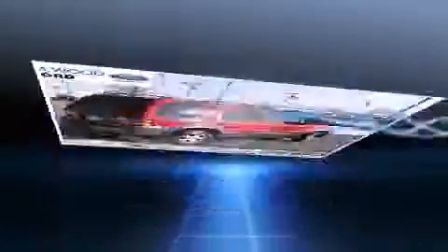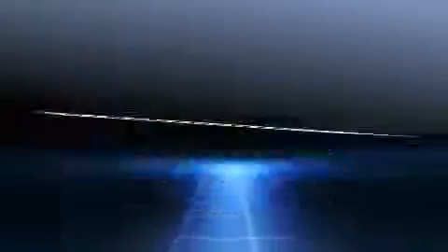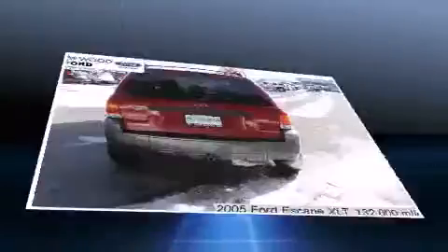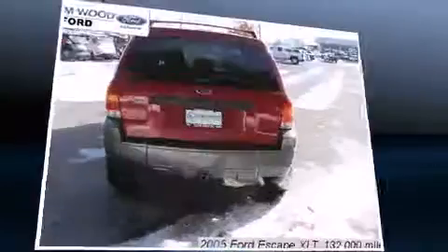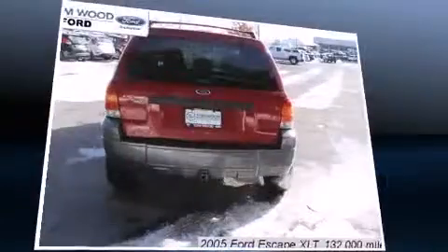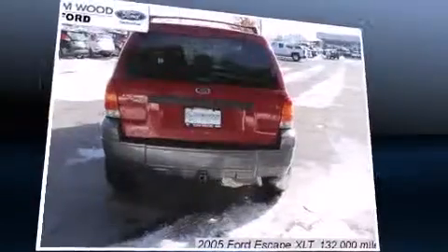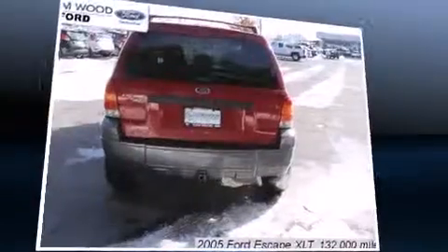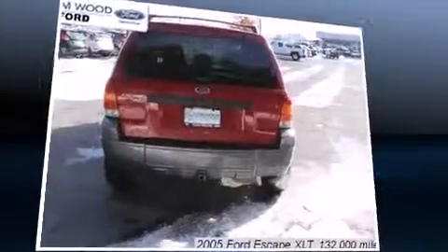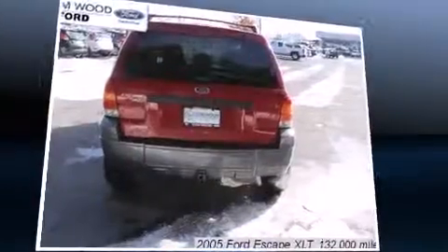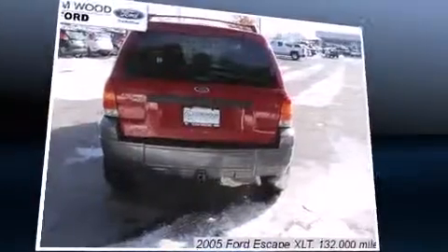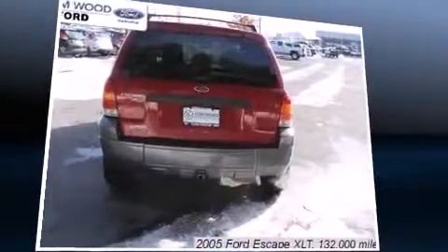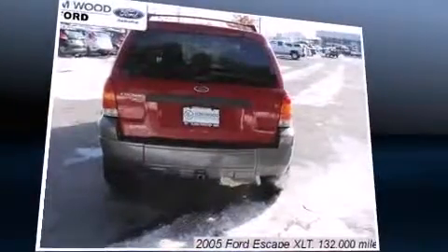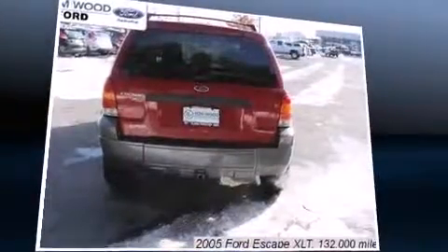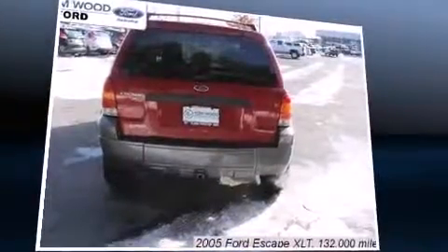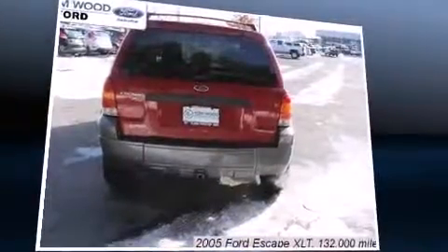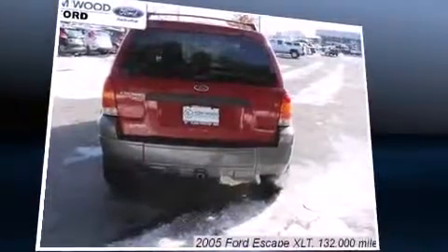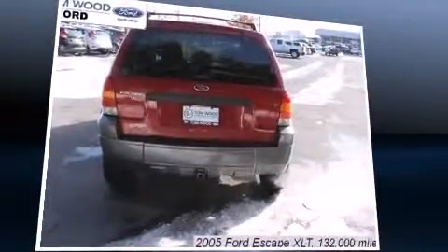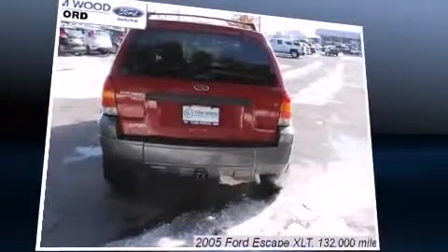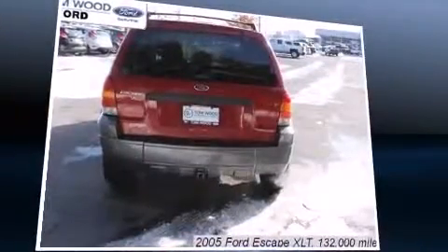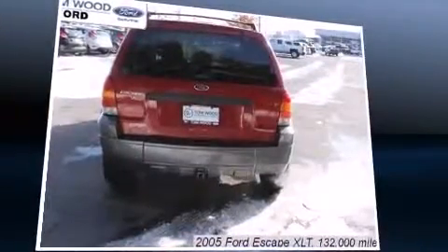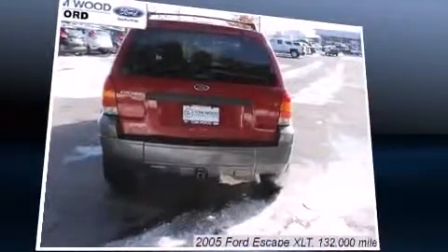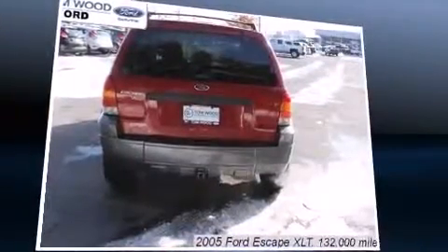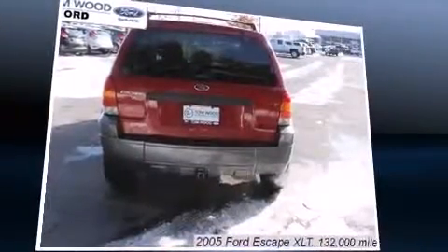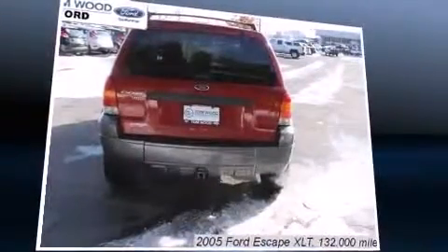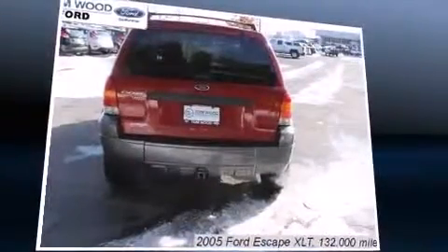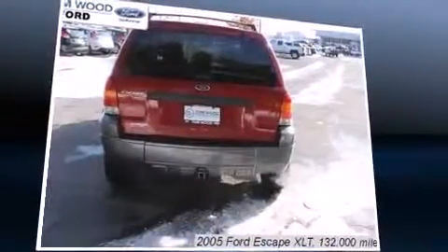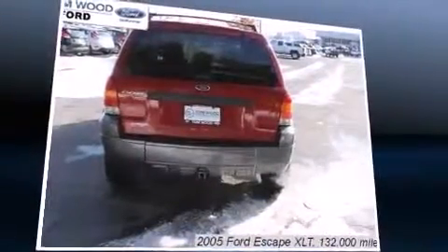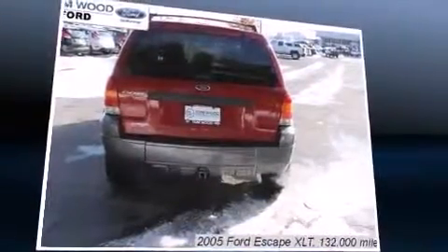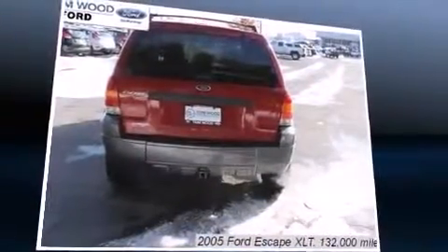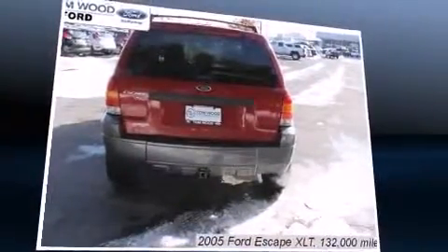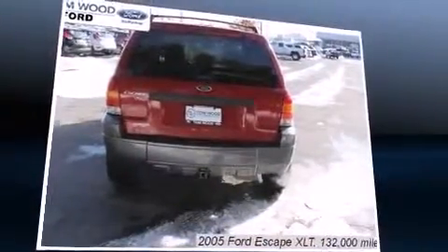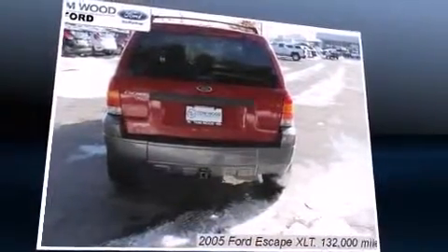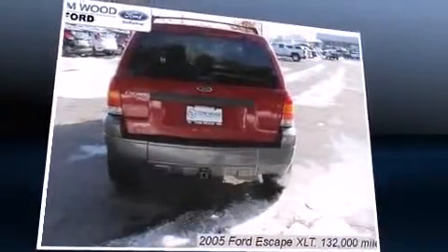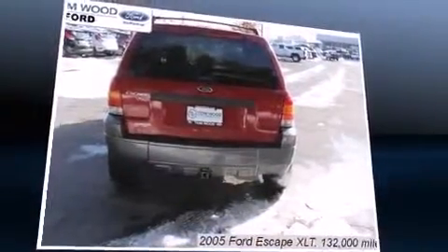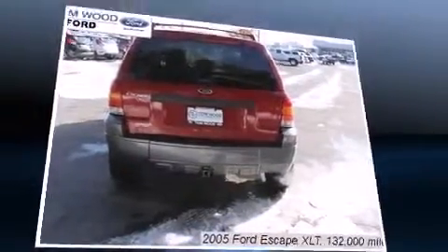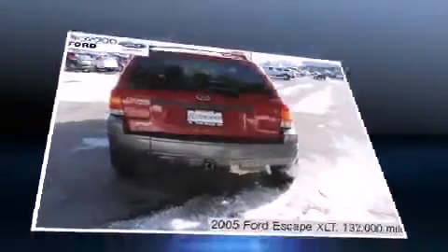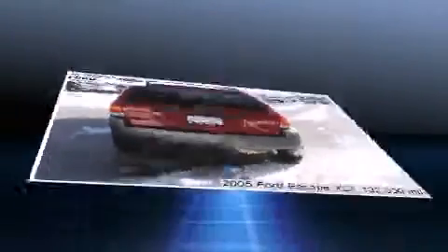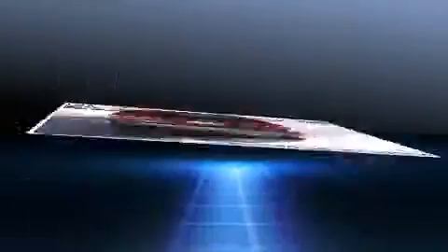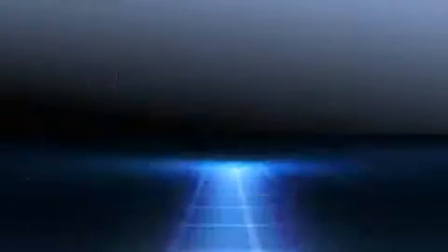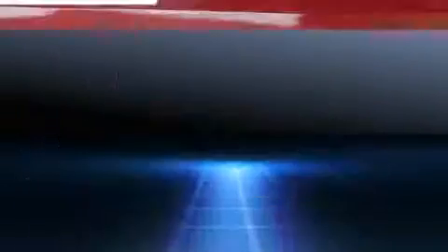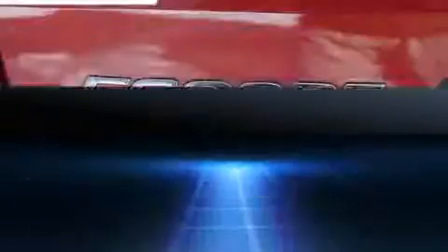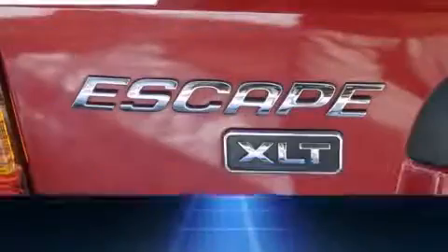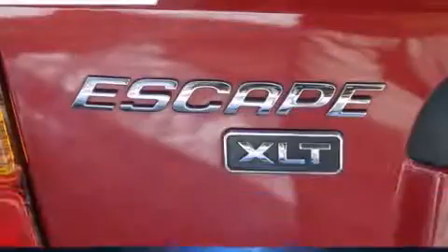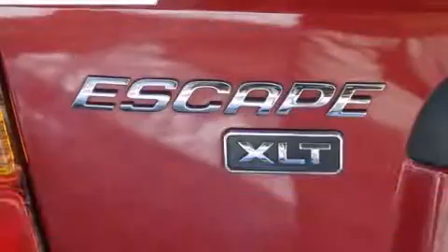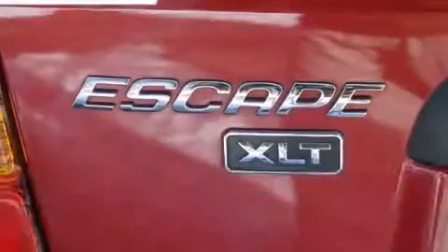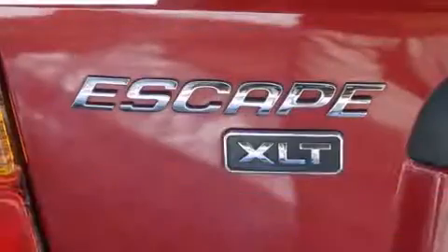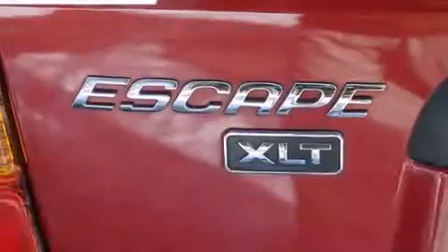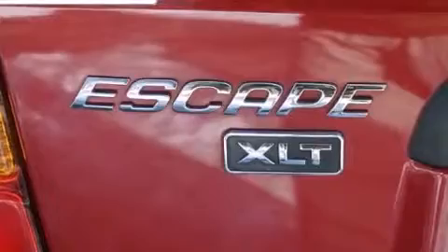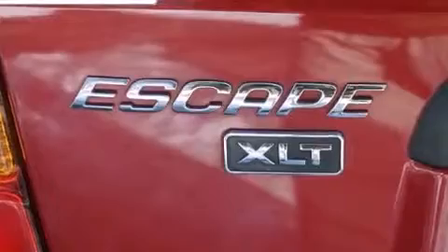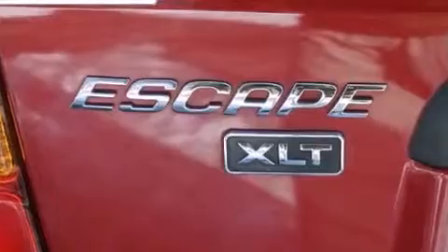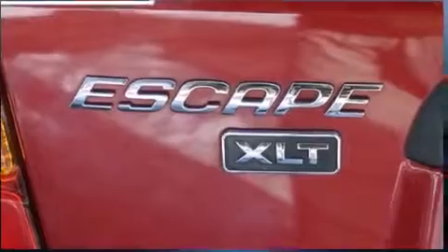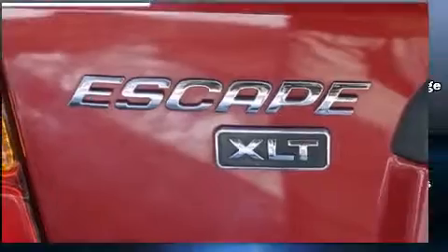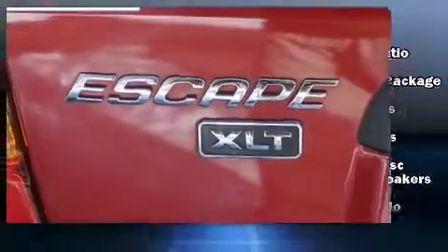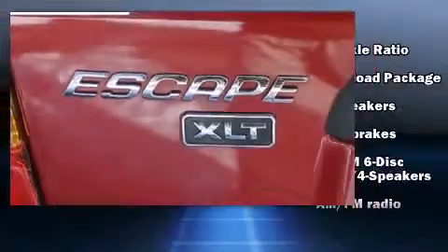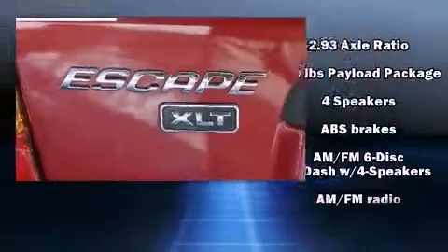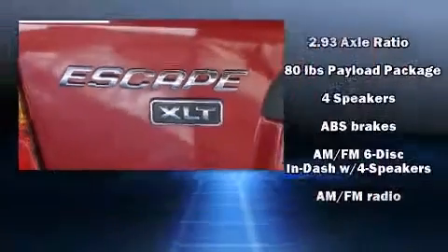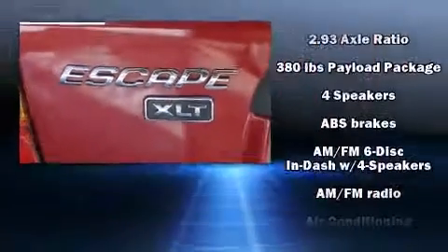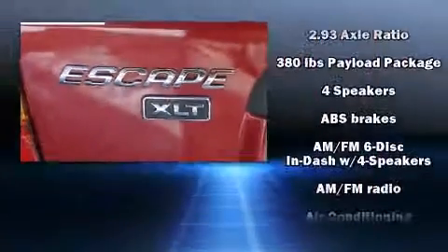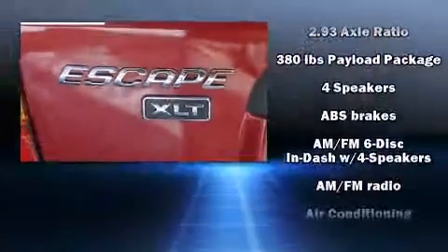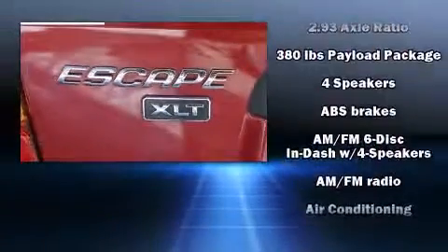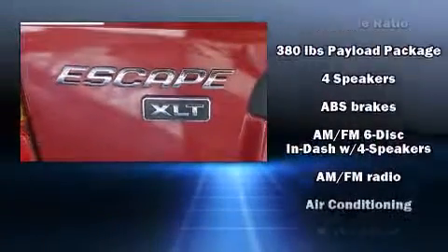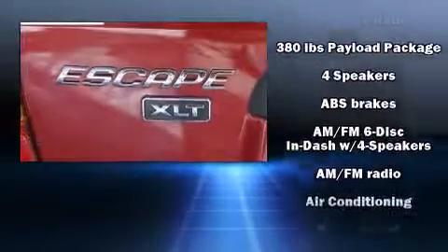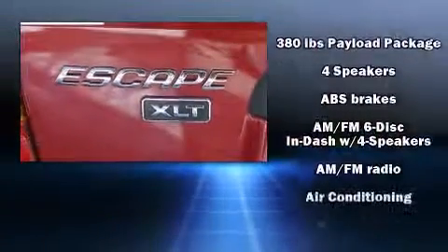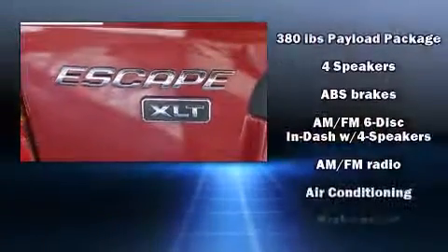Top features include remote keyless entry, one-touch window functionality, a tachometer, and much more.